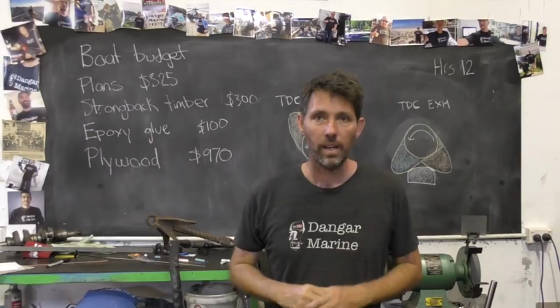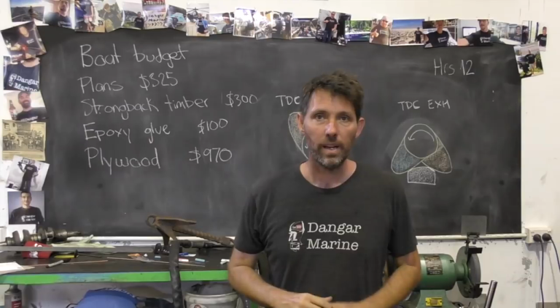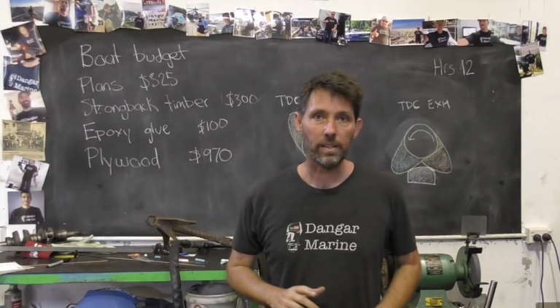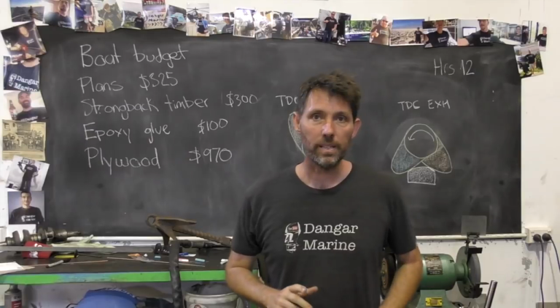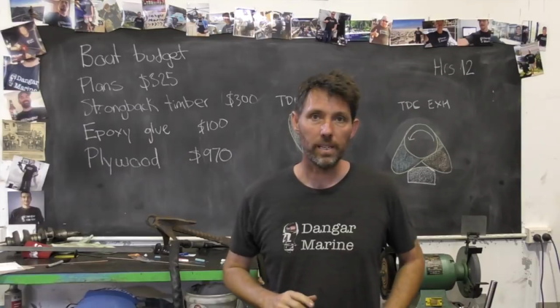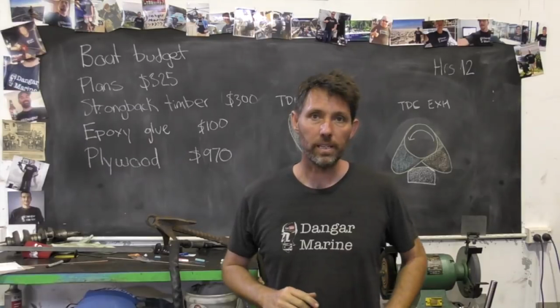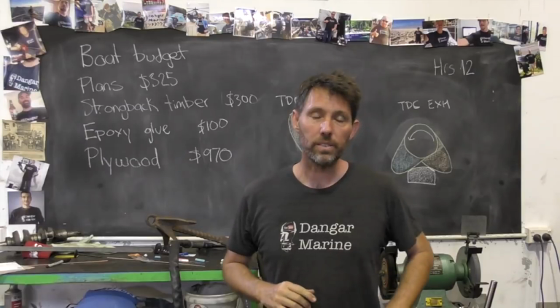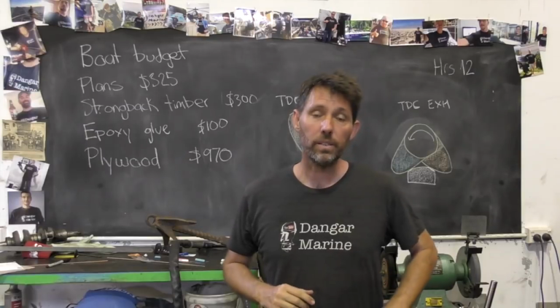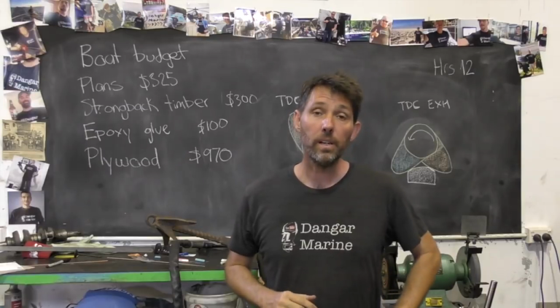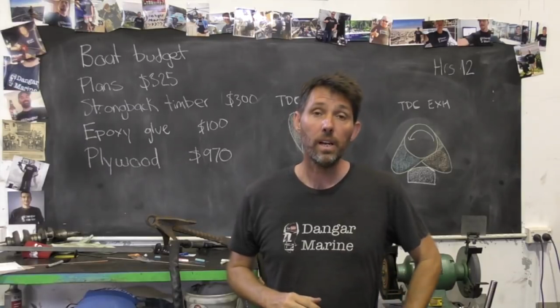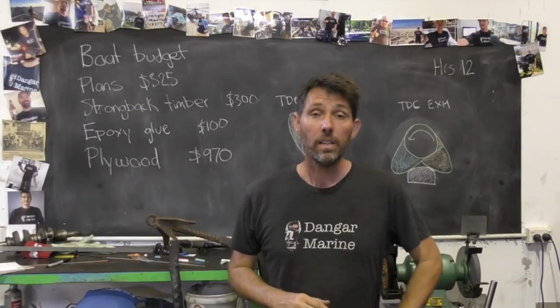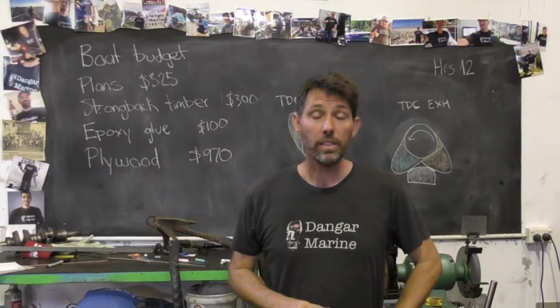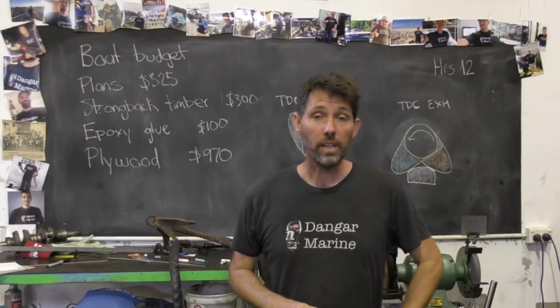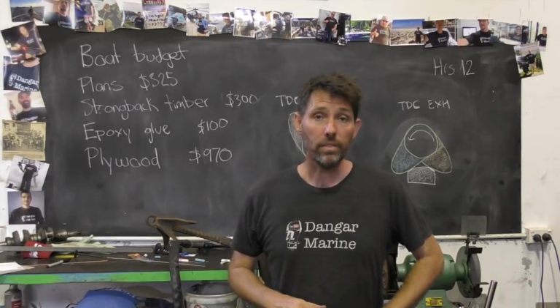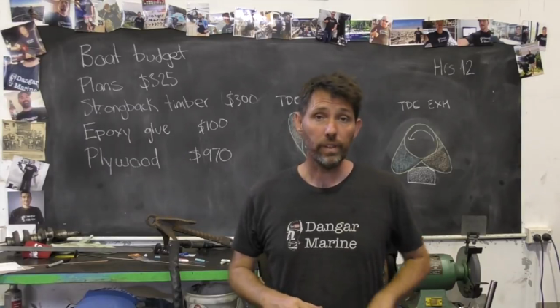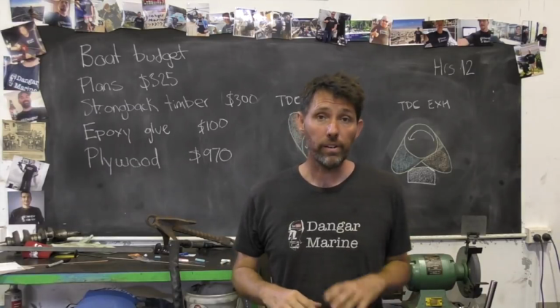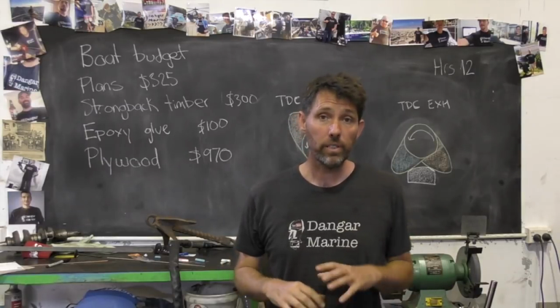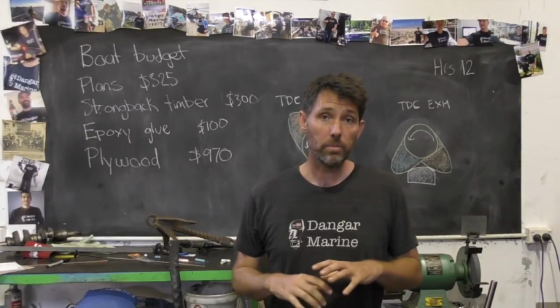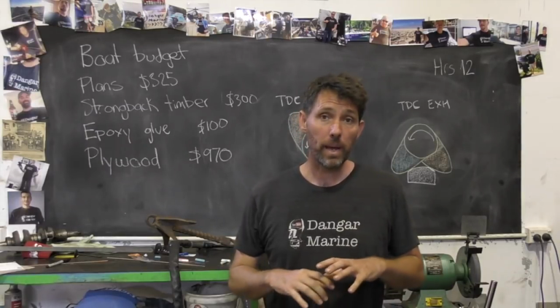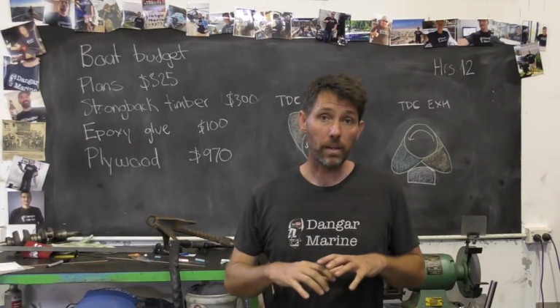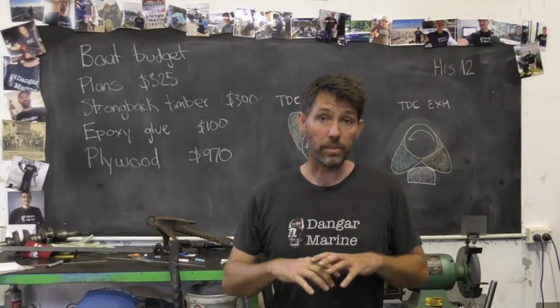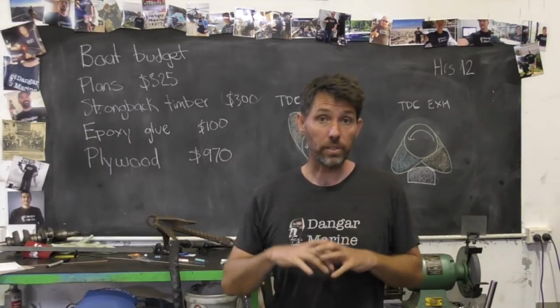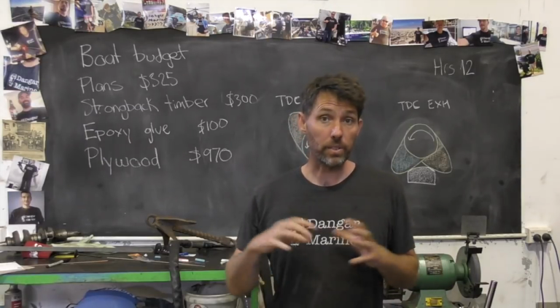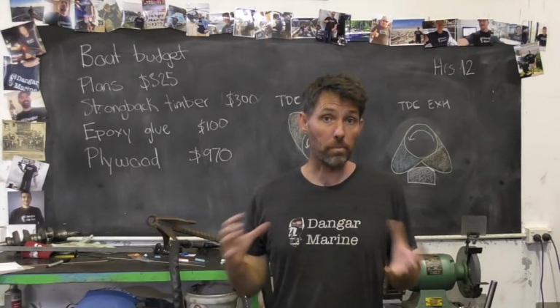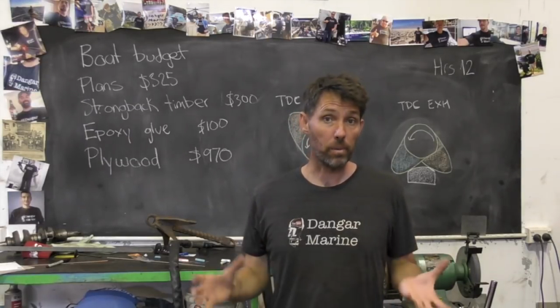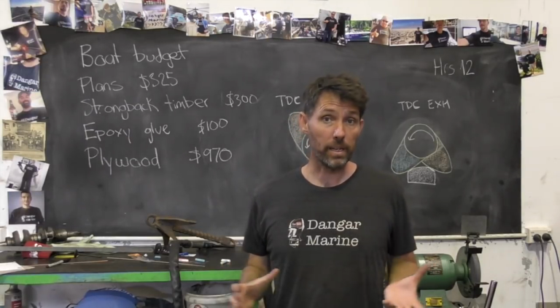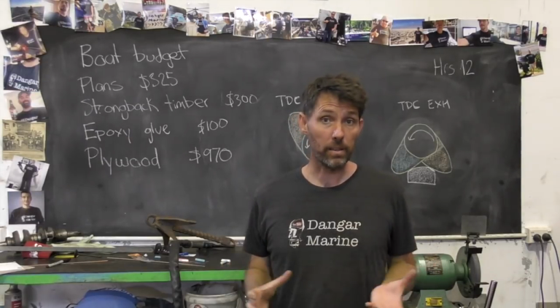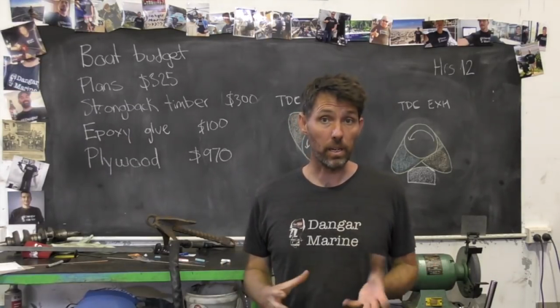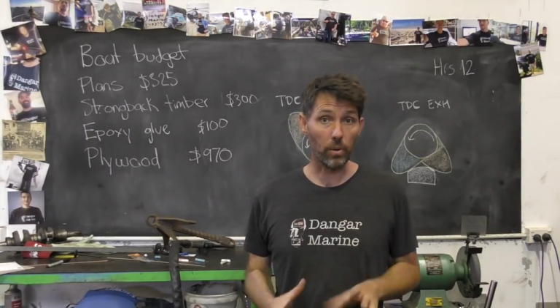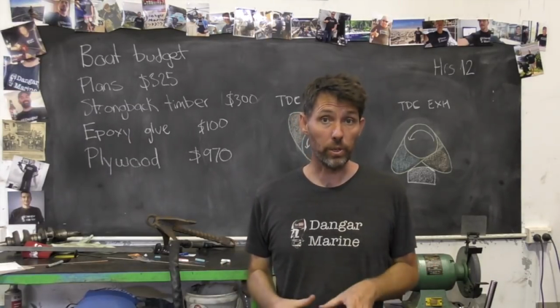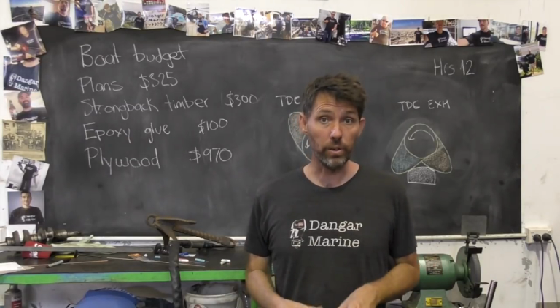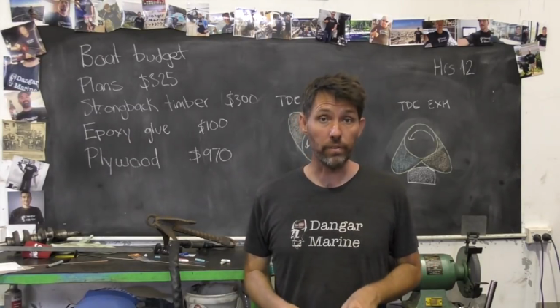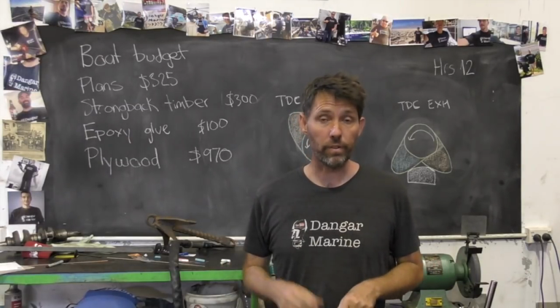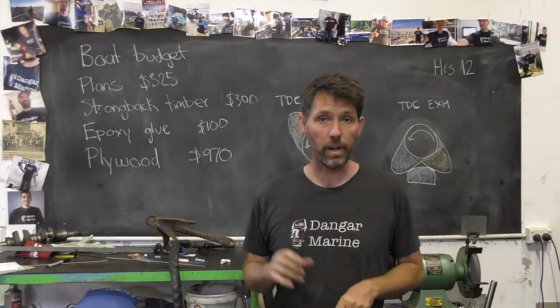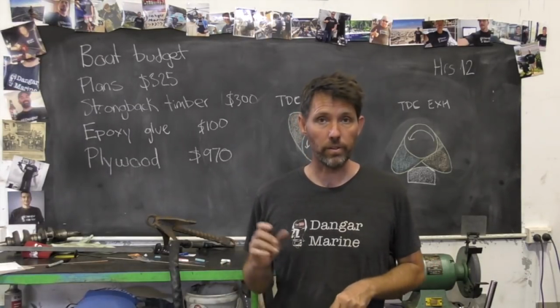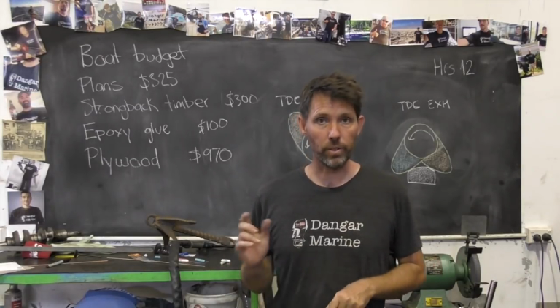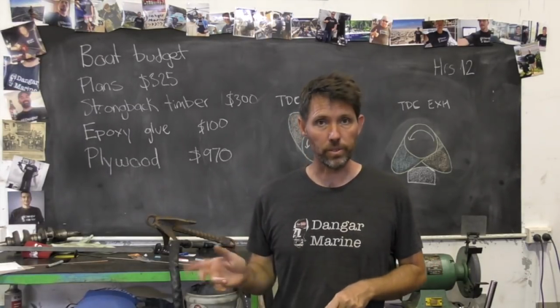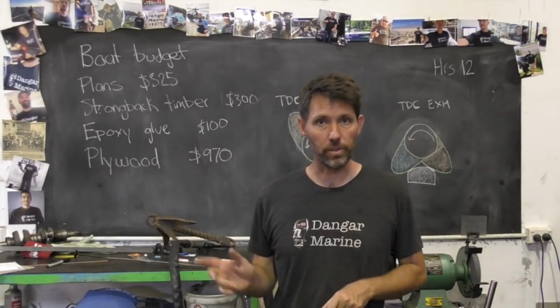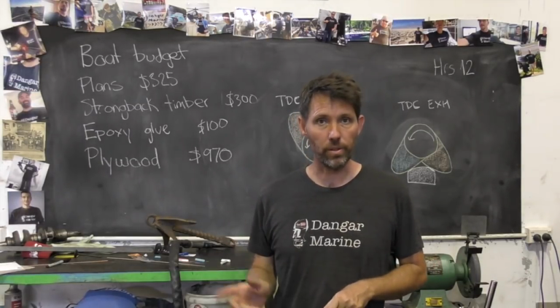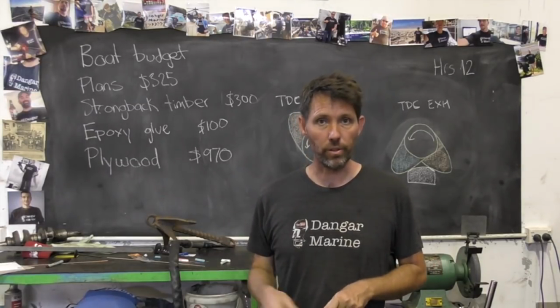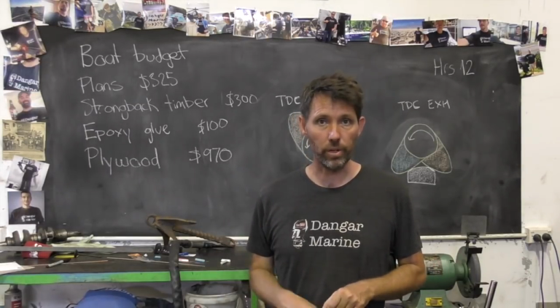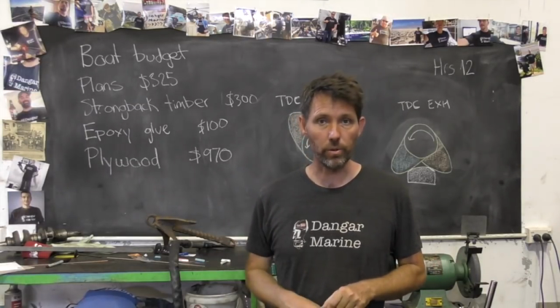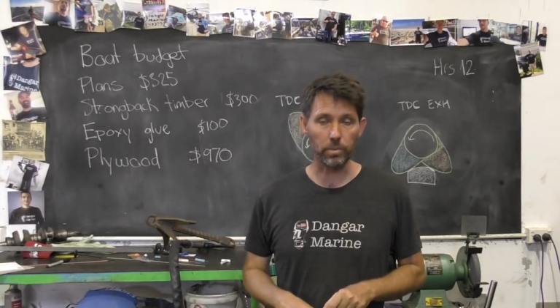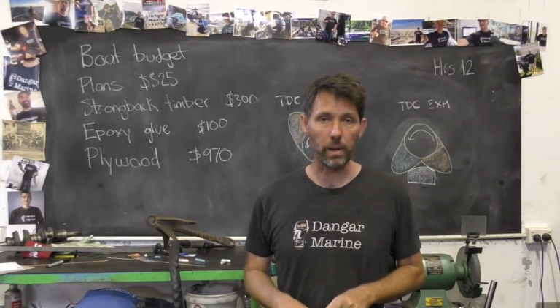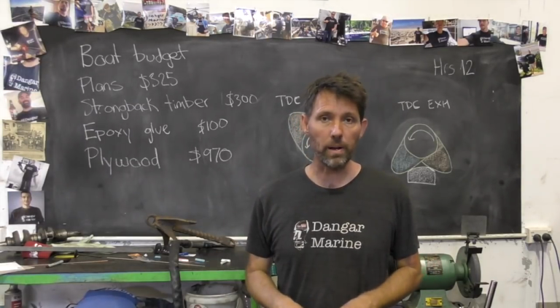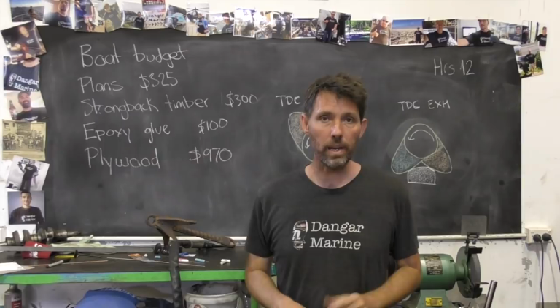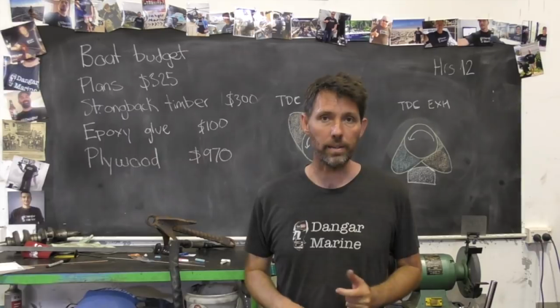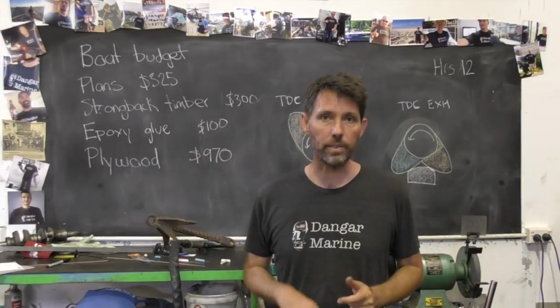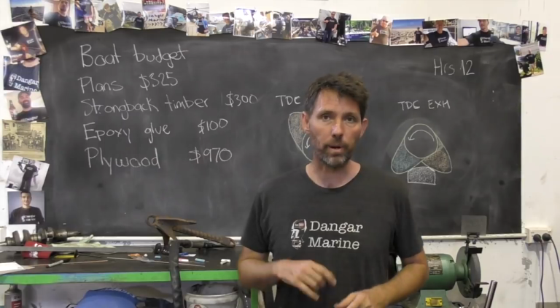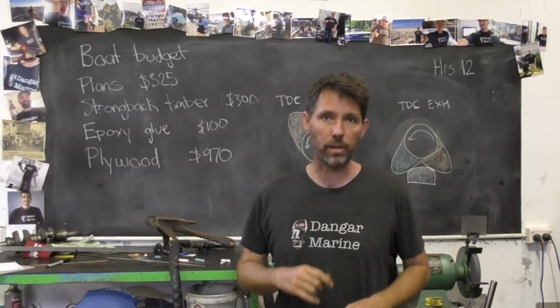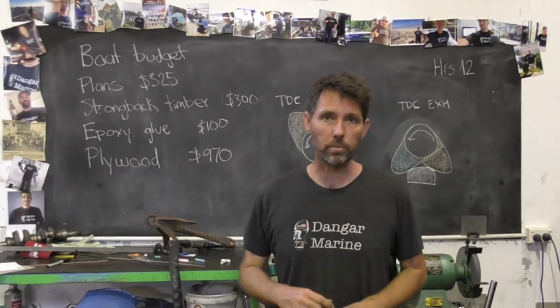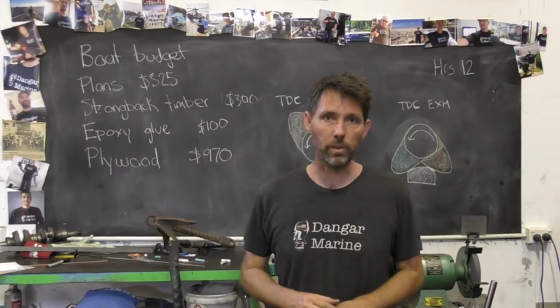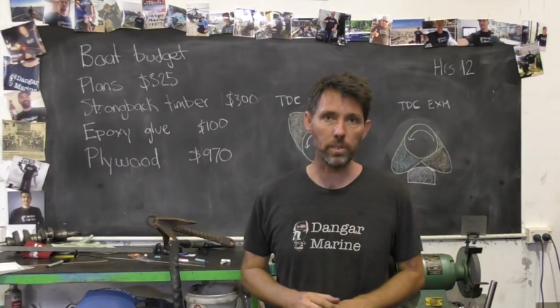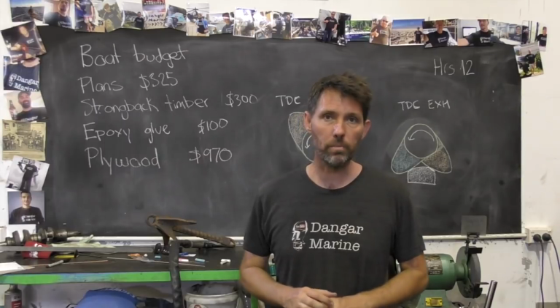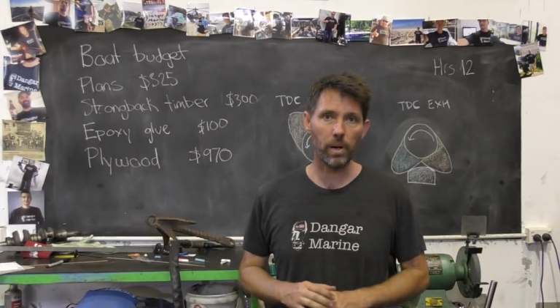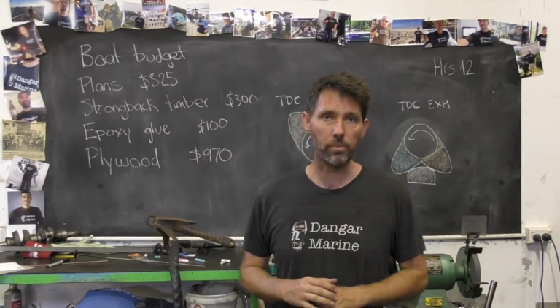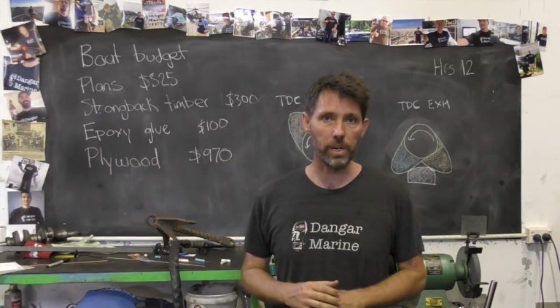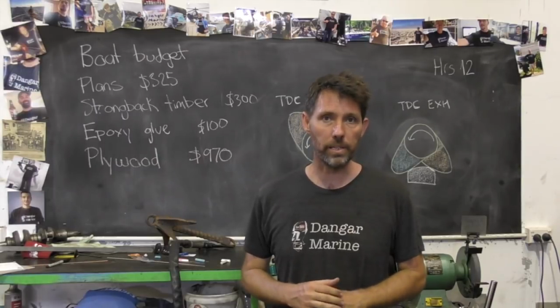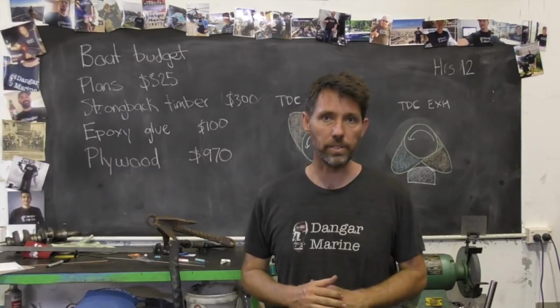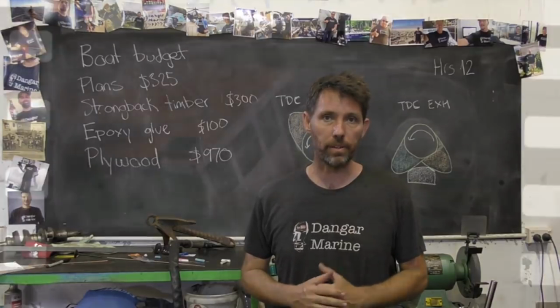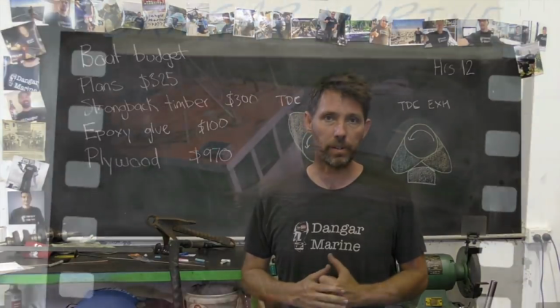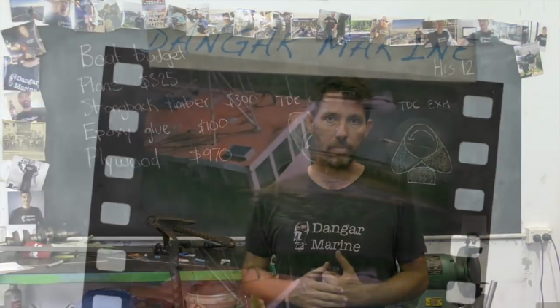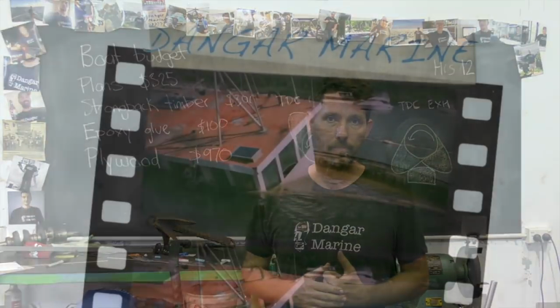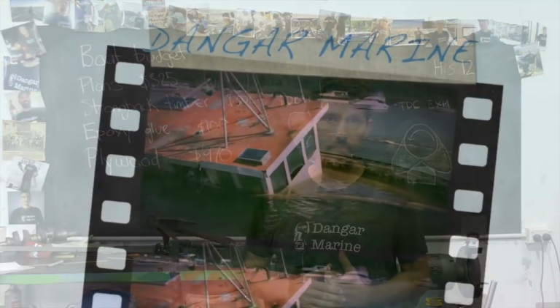Hey there, Dean Gasteau here. Today's video is about disassembling the lower unit for our Johnson 30 horsepower, and it's proudly sponsored by MarineEngine.com.